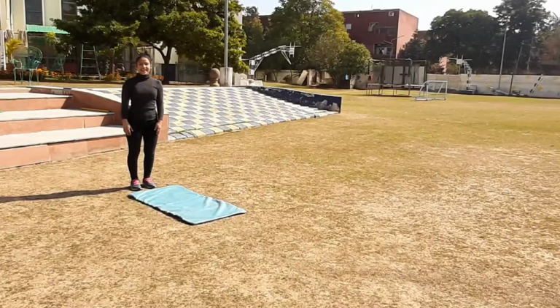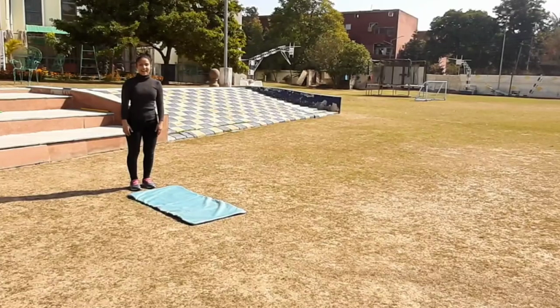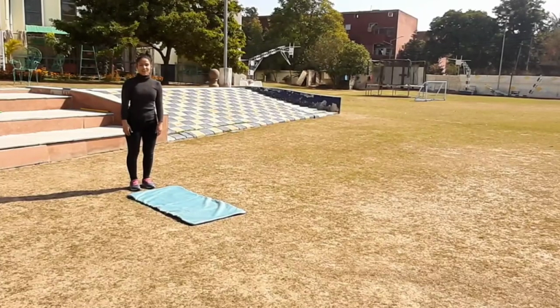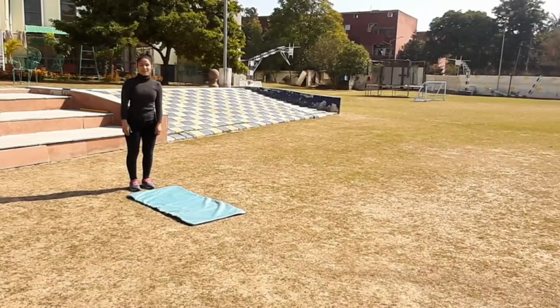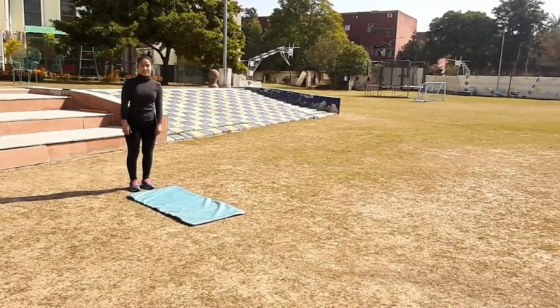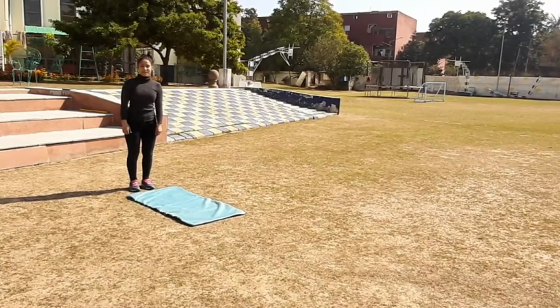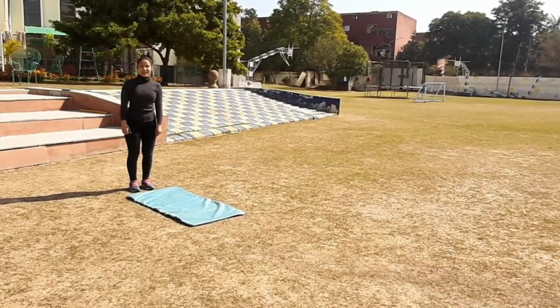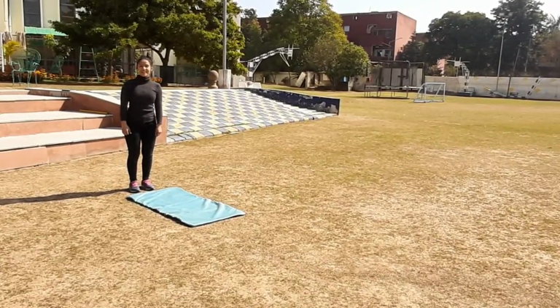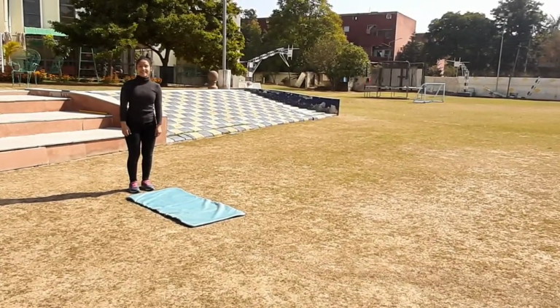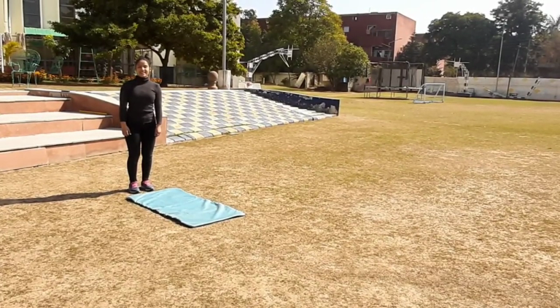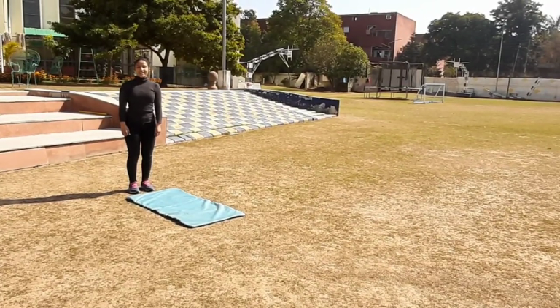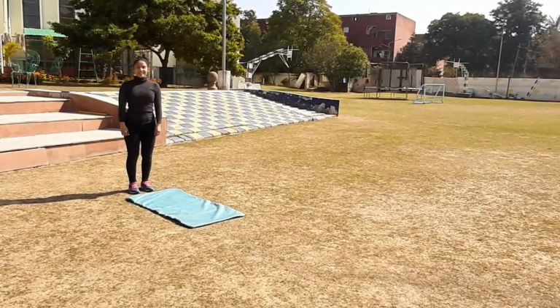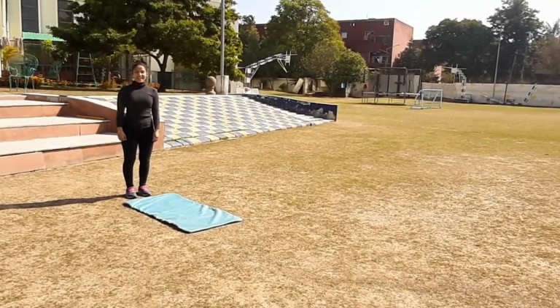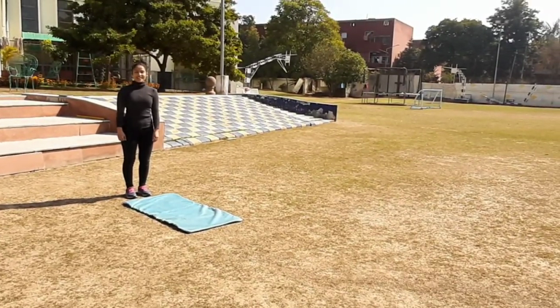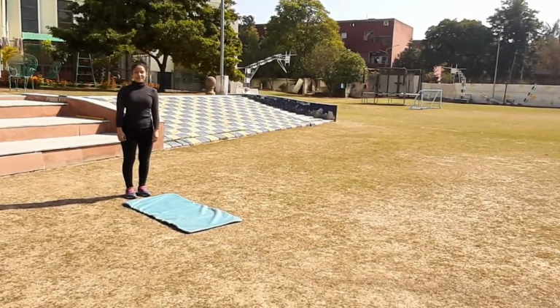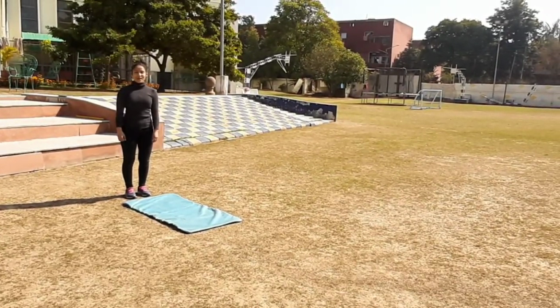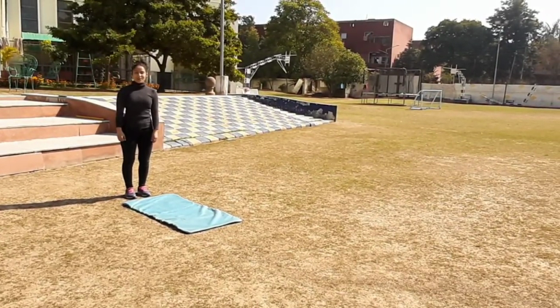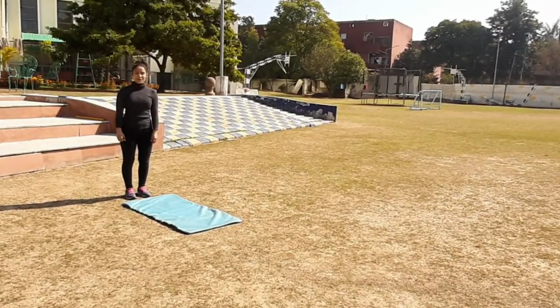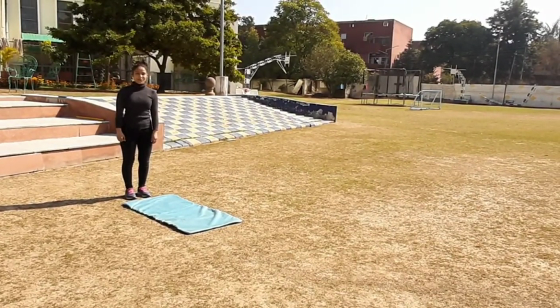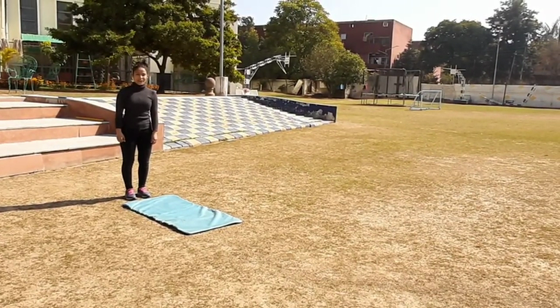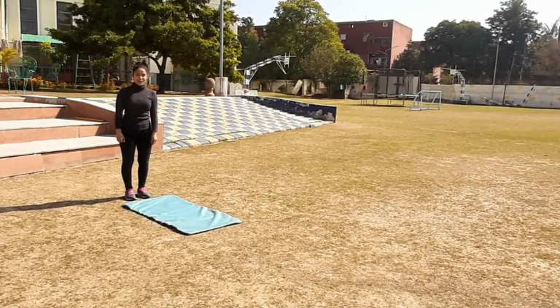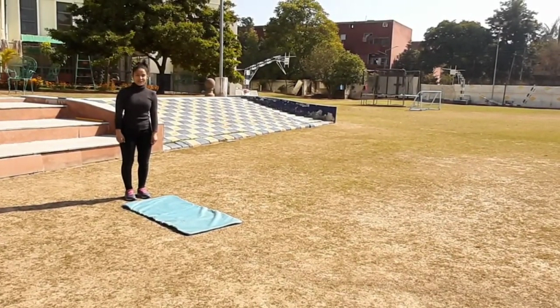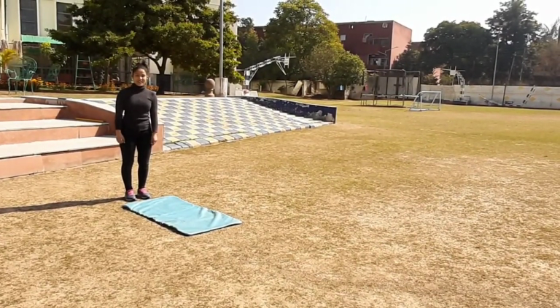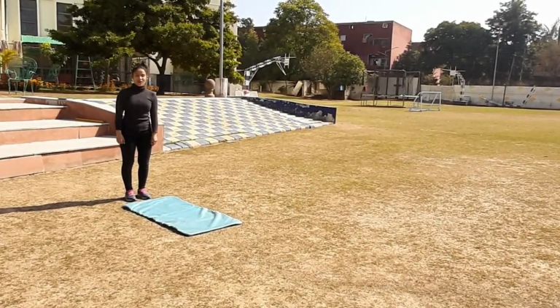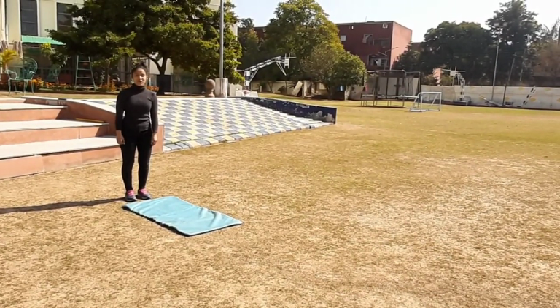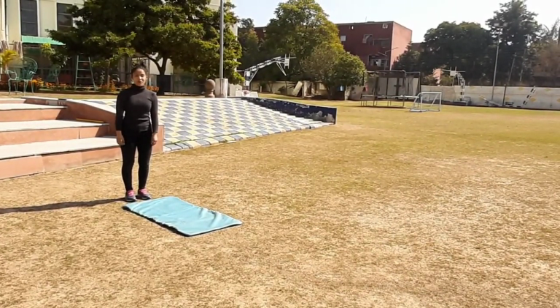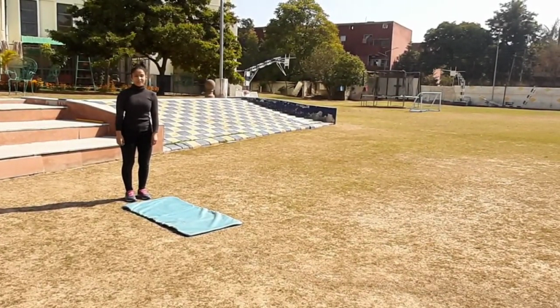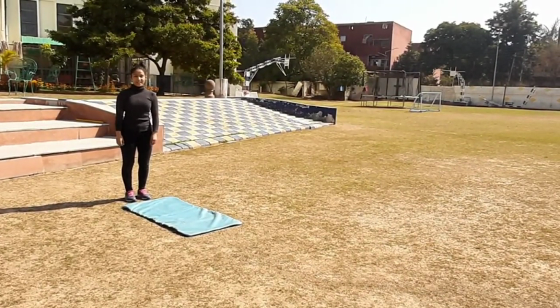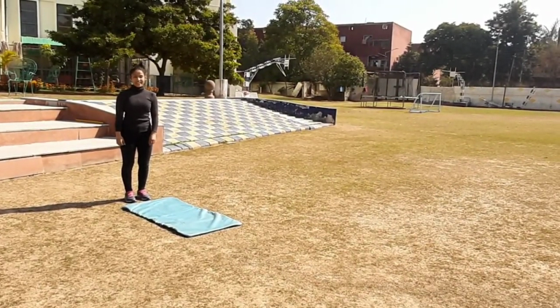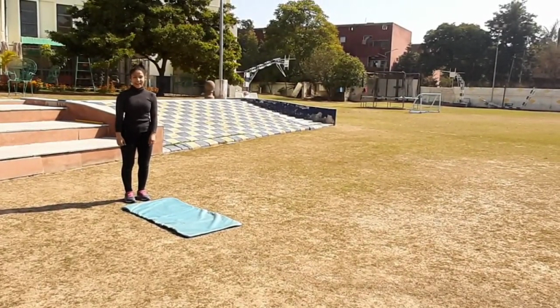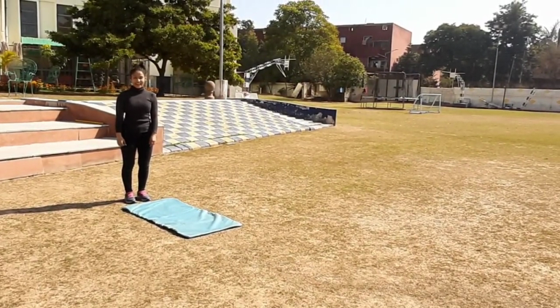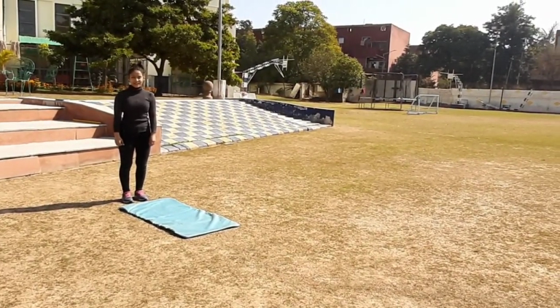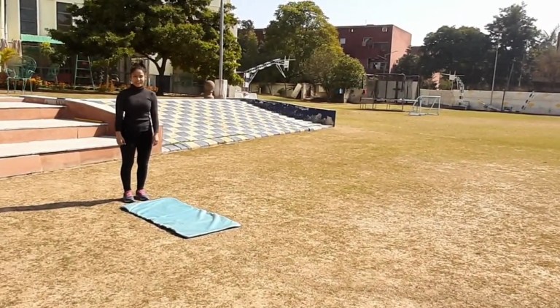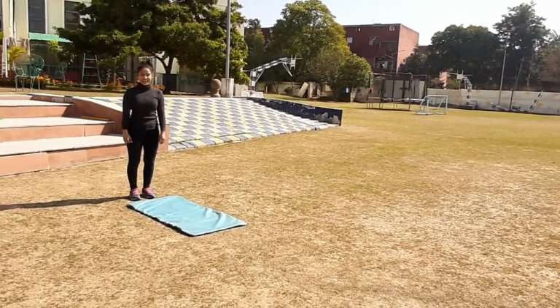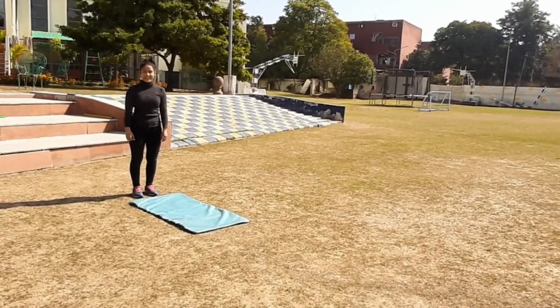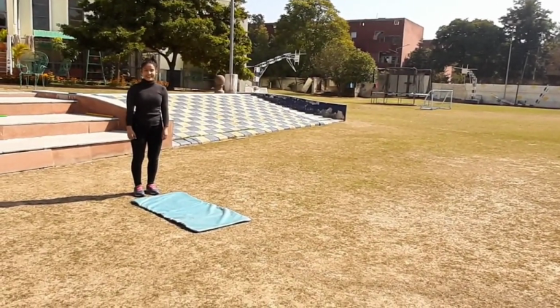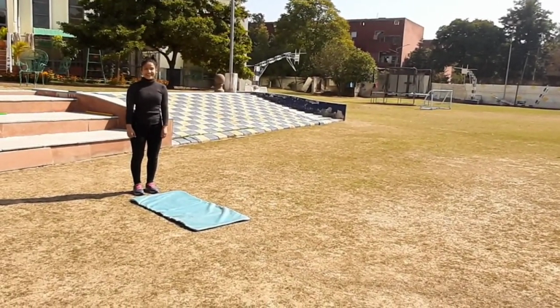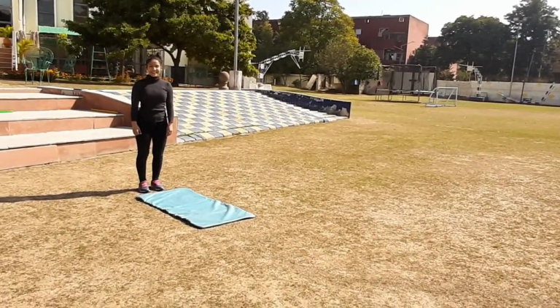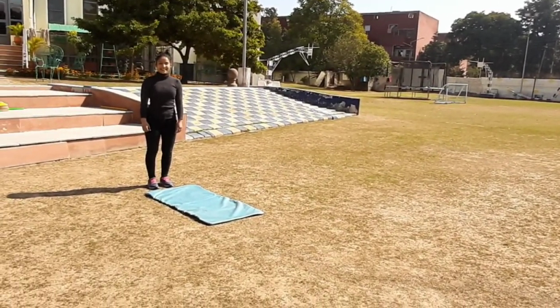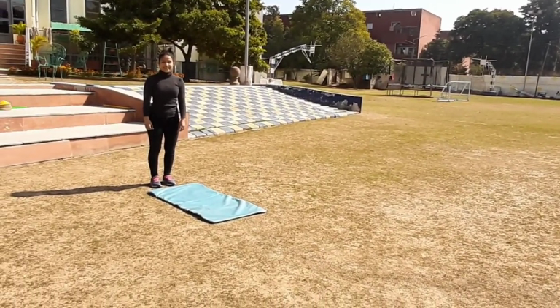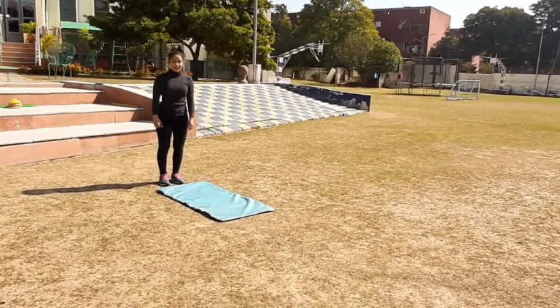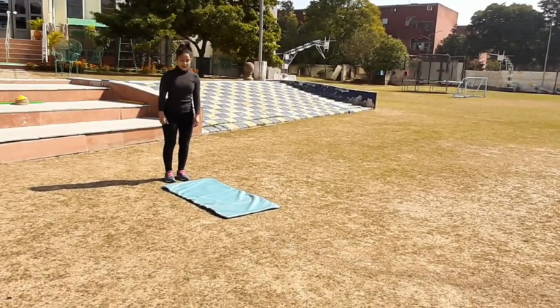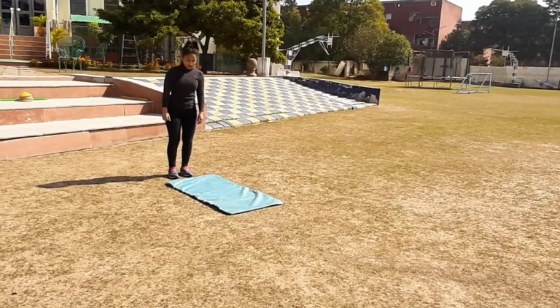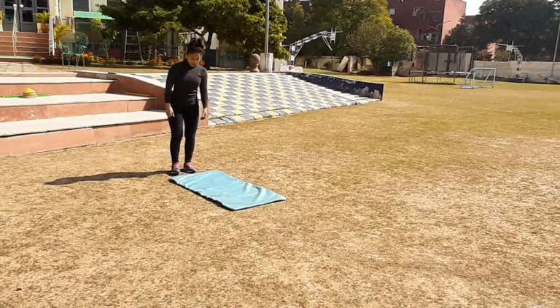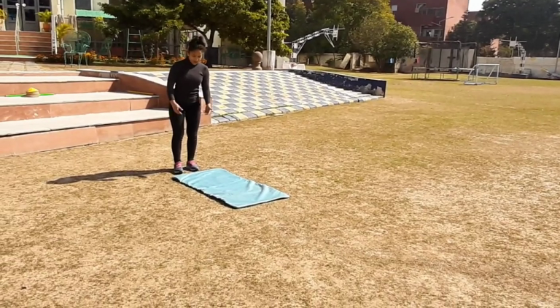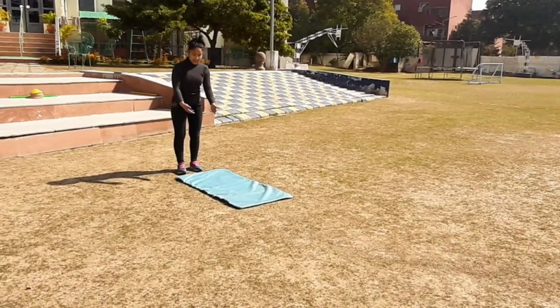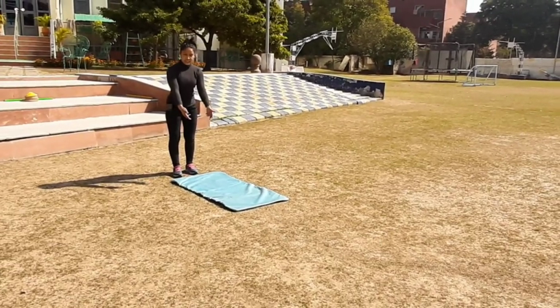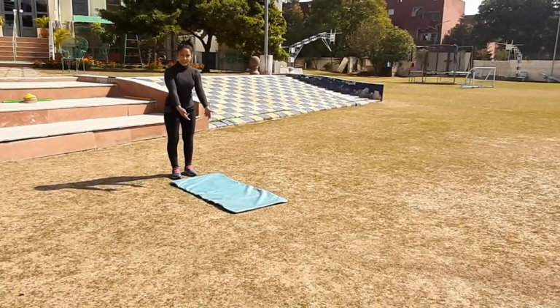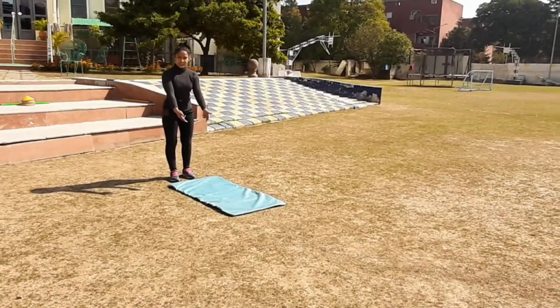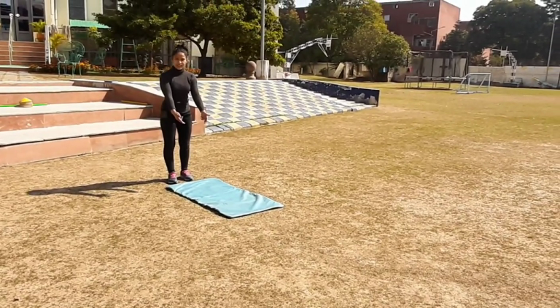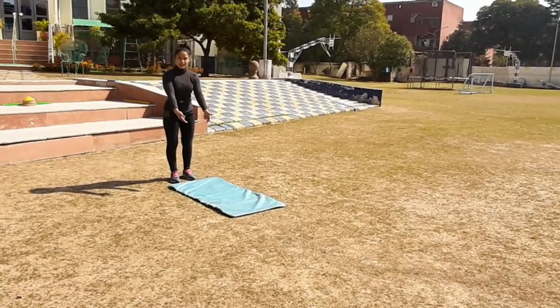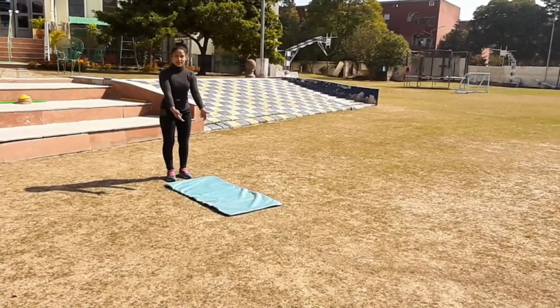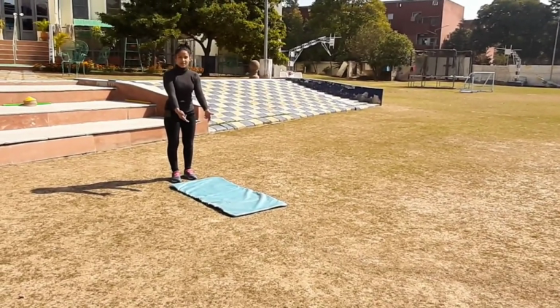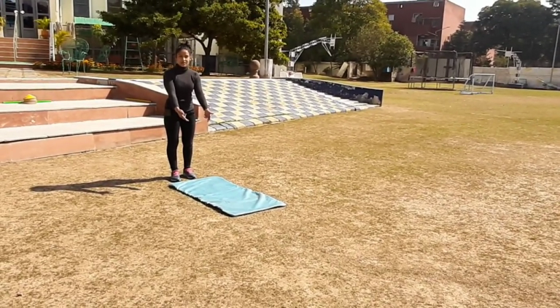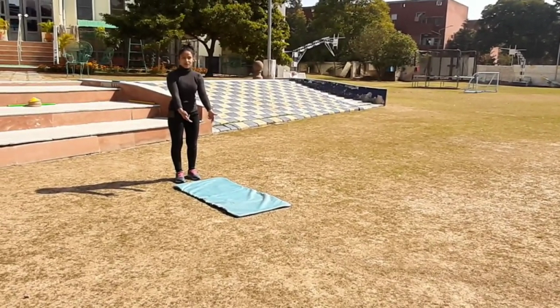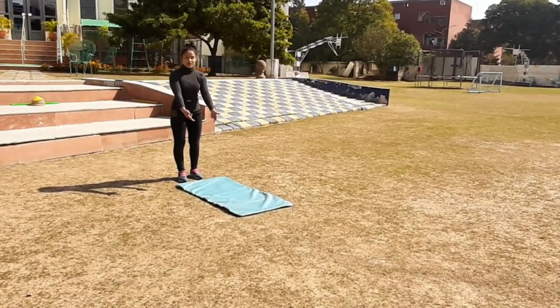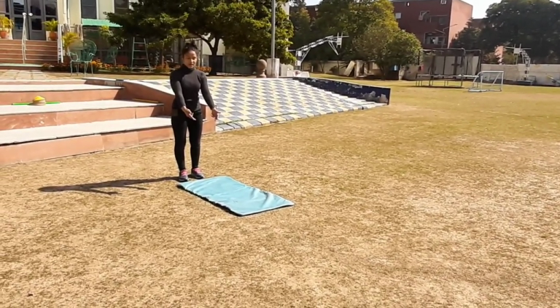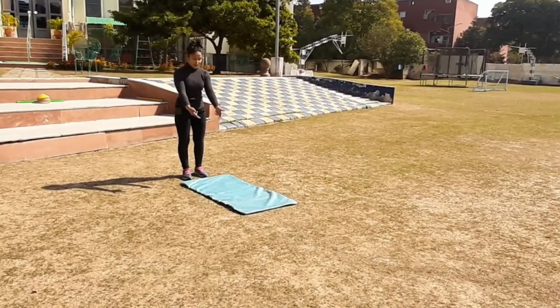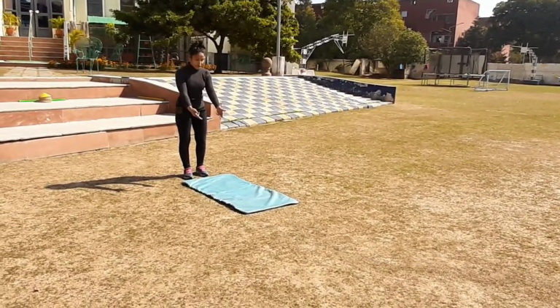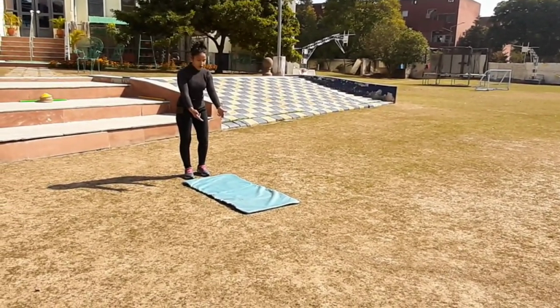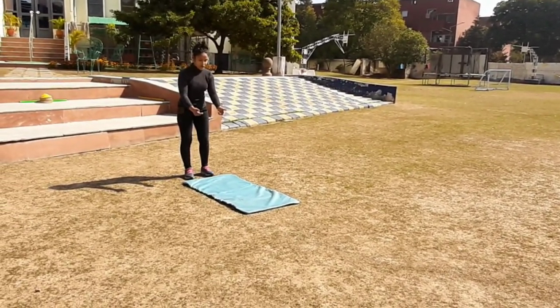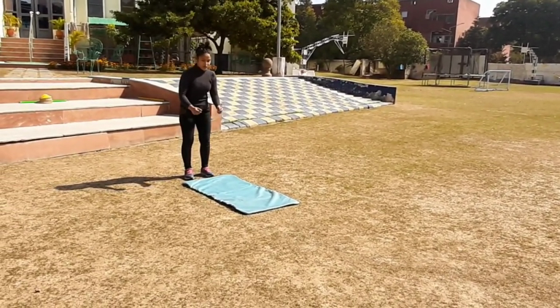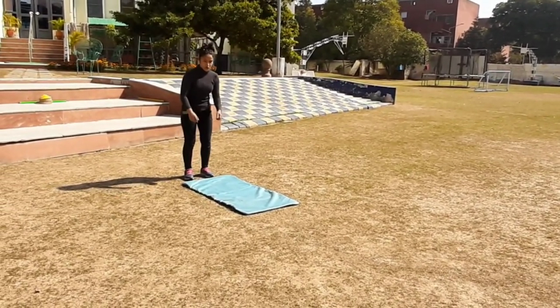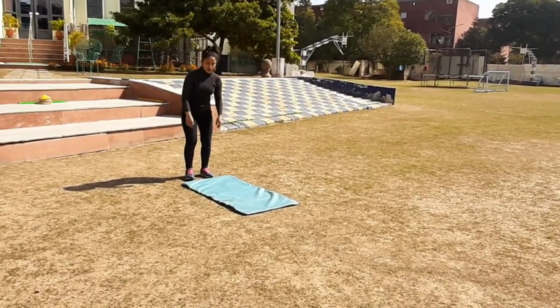Hello everyone, here is my new video of combination activity. So, first is forward roll.